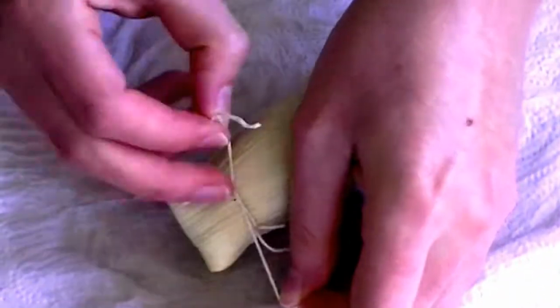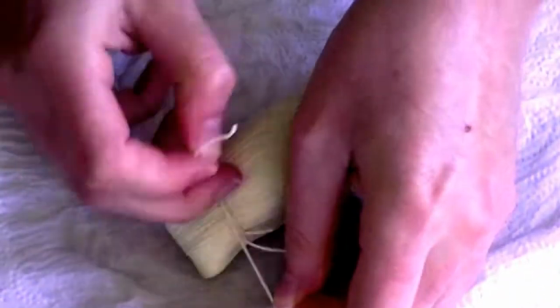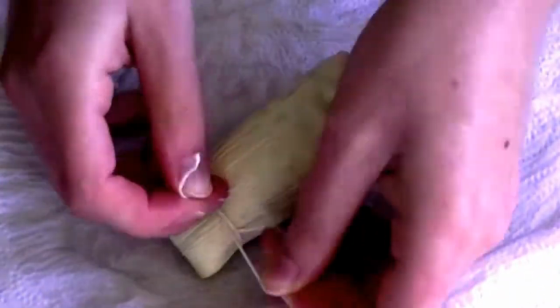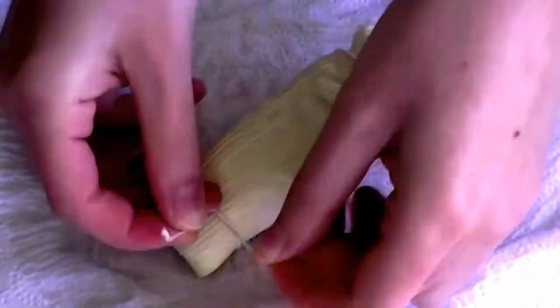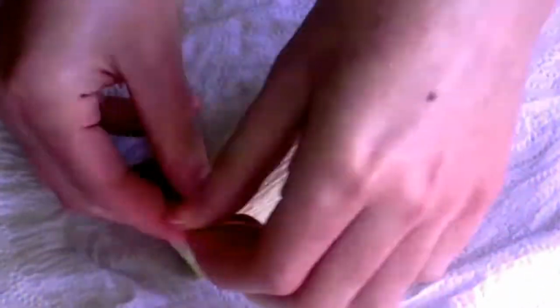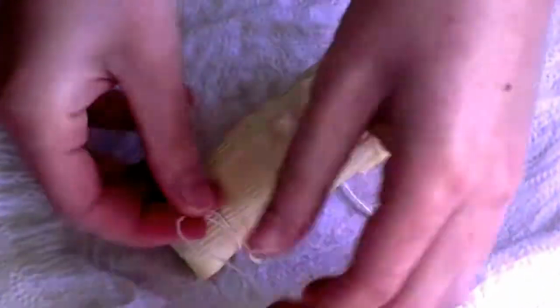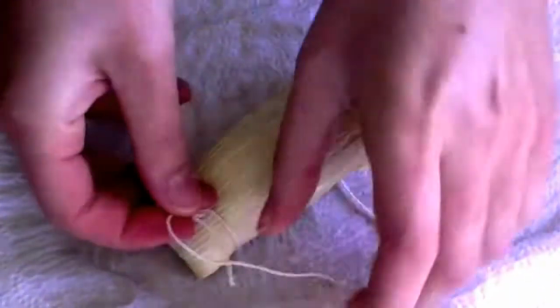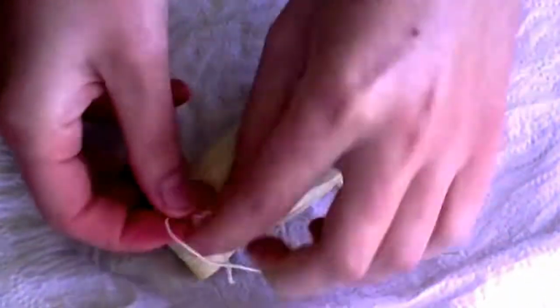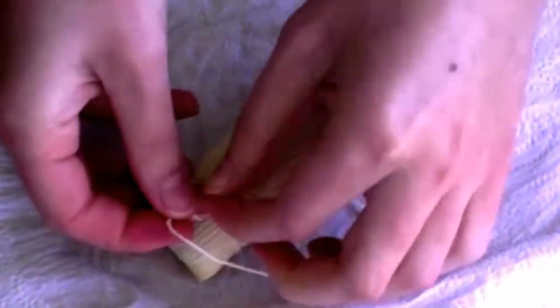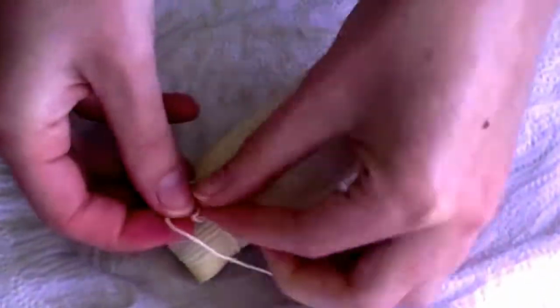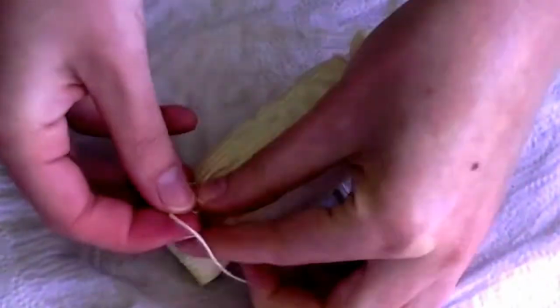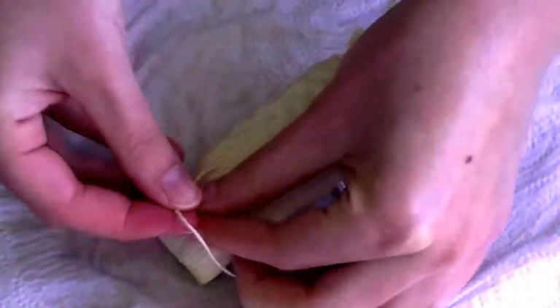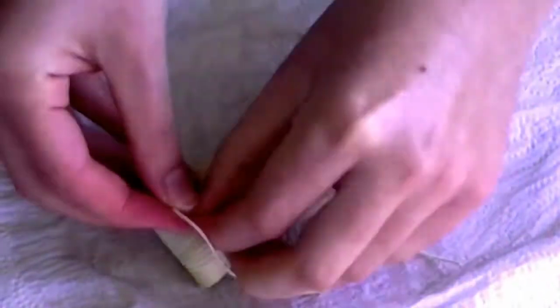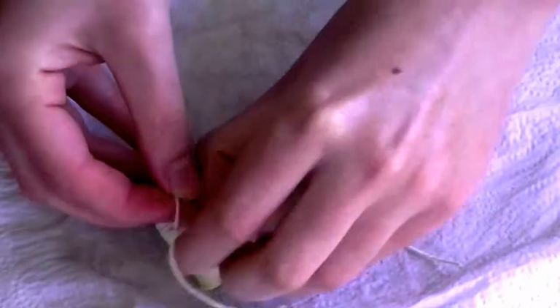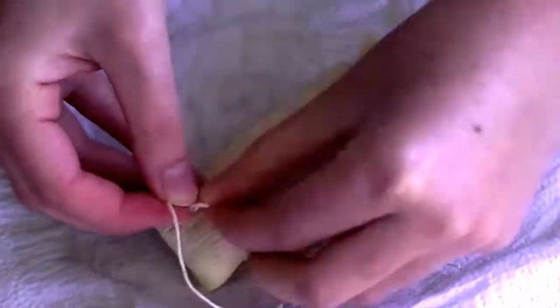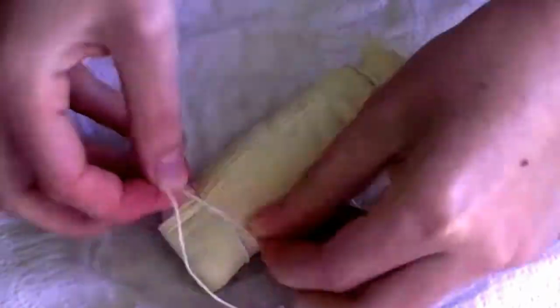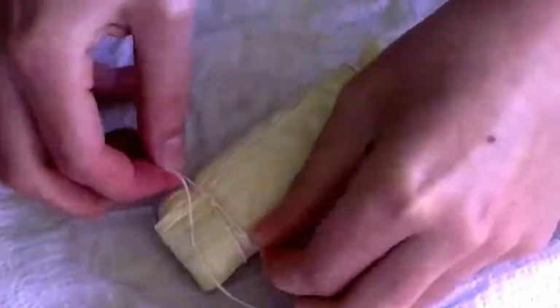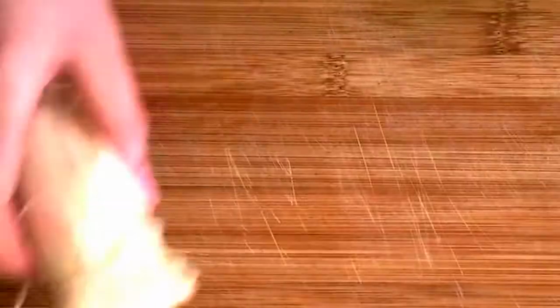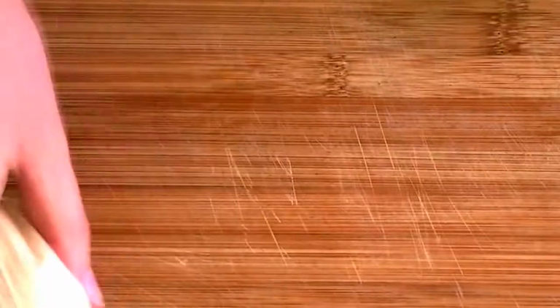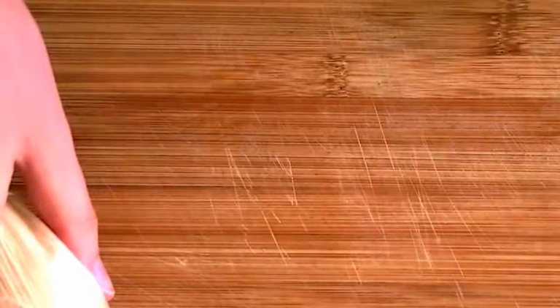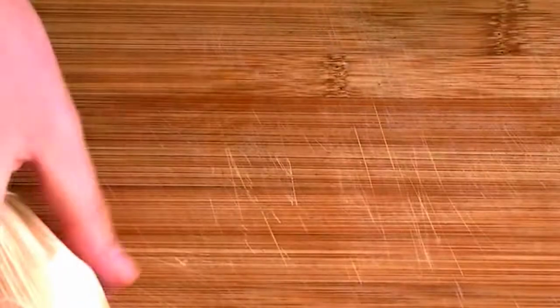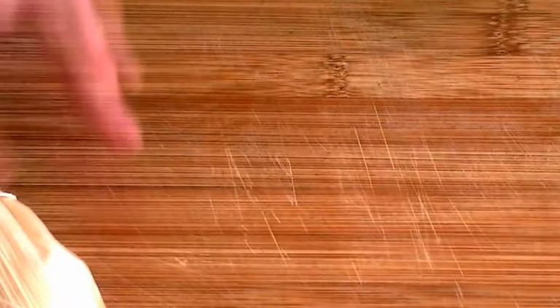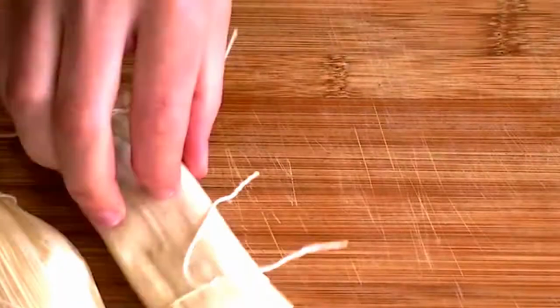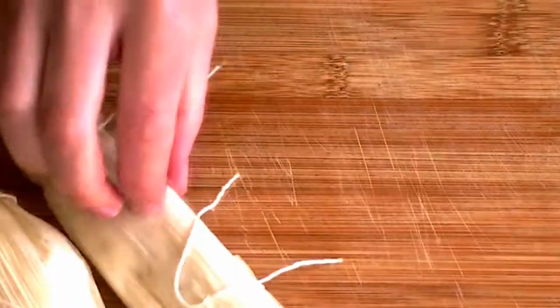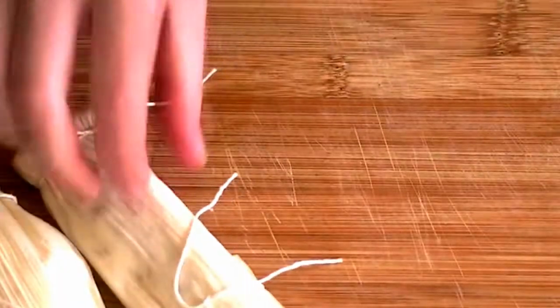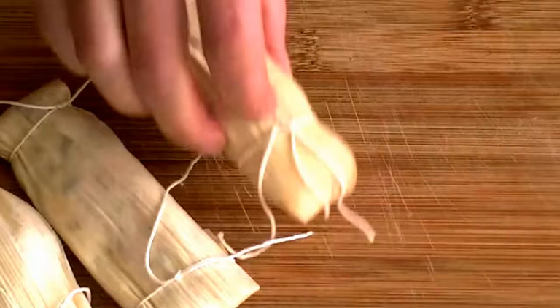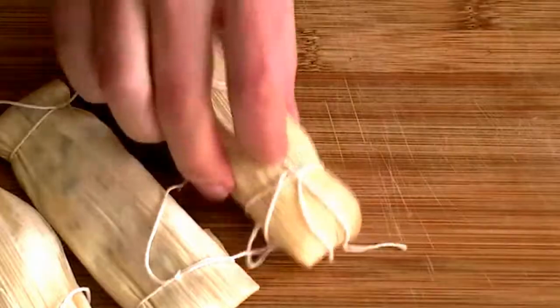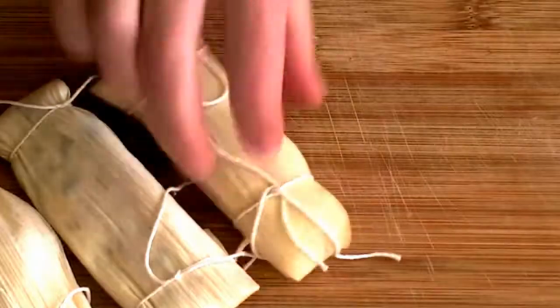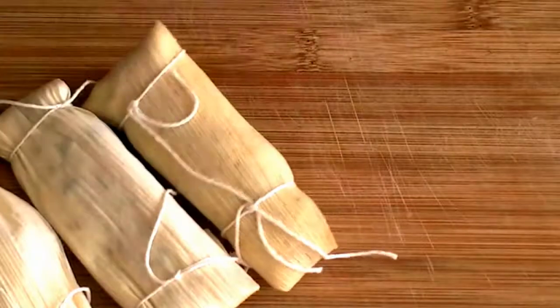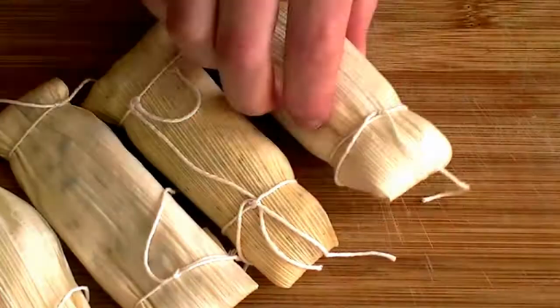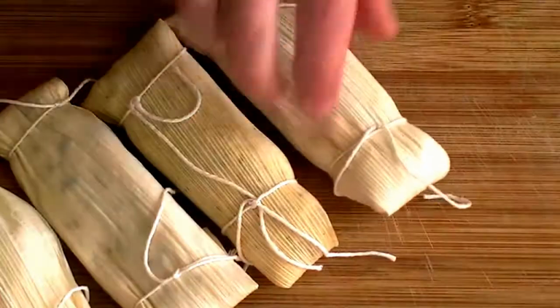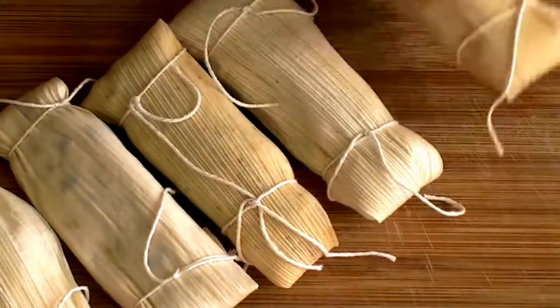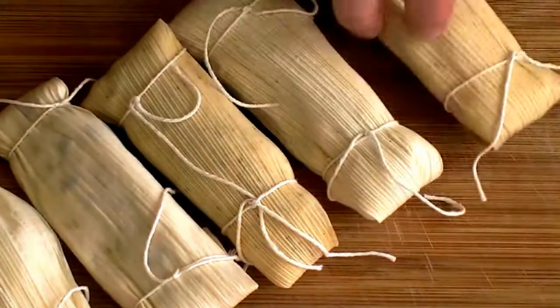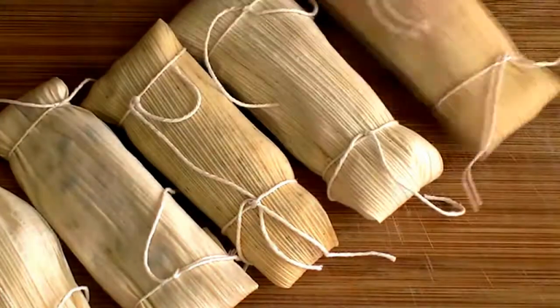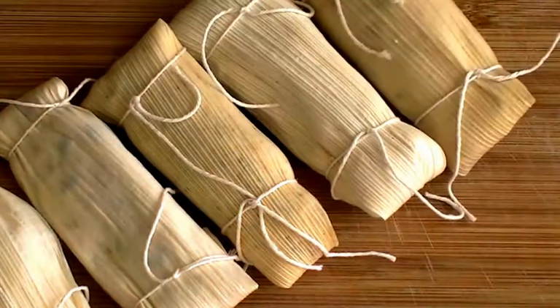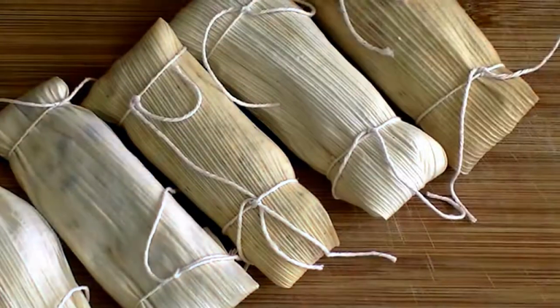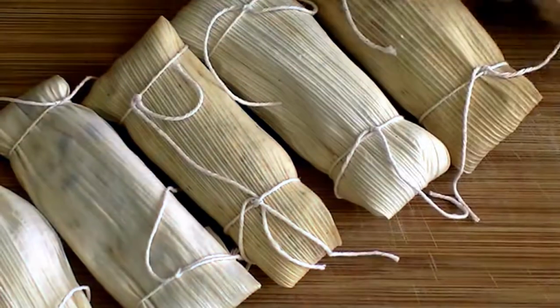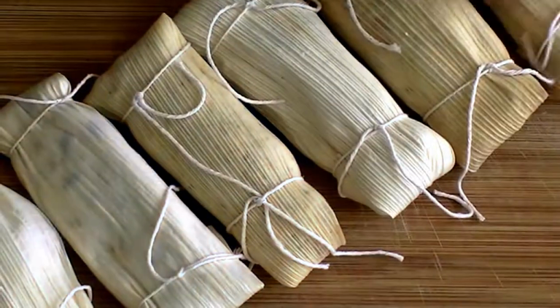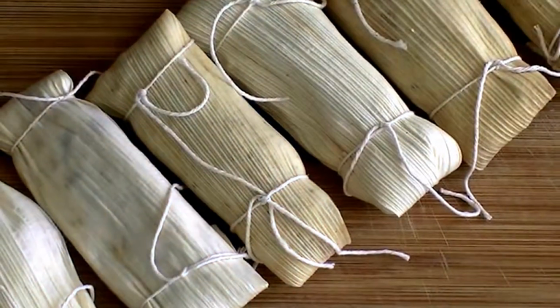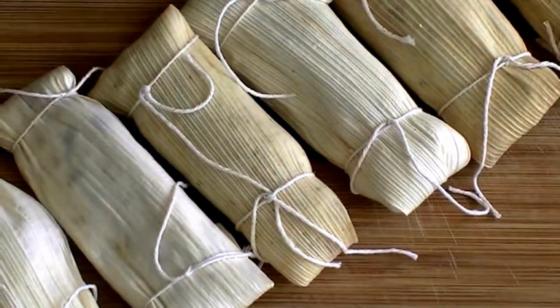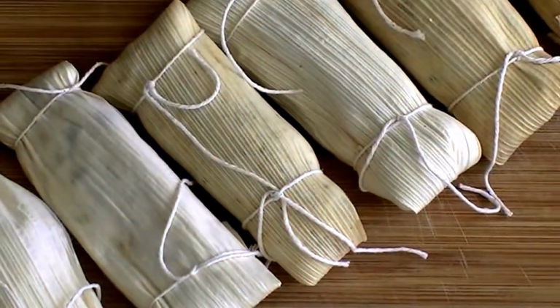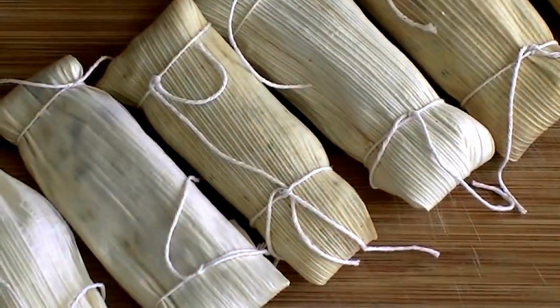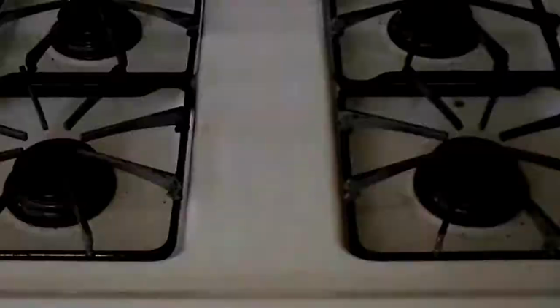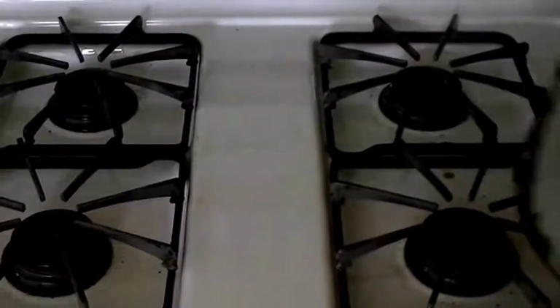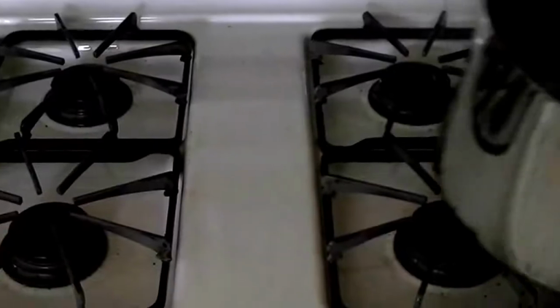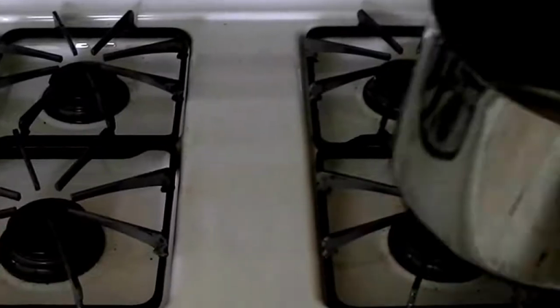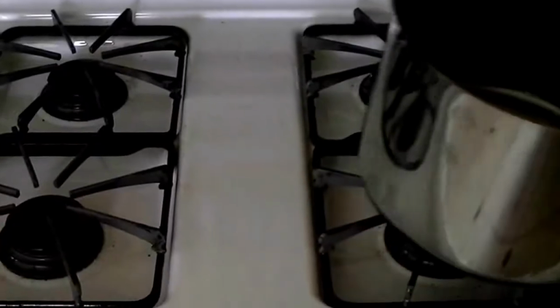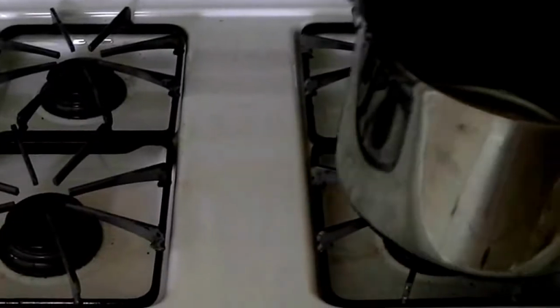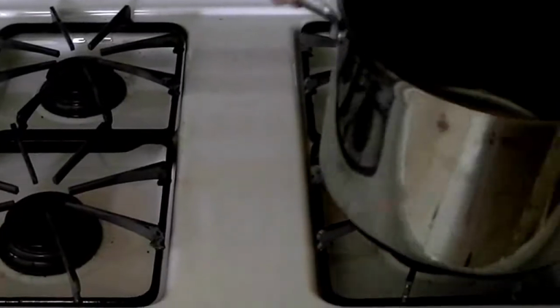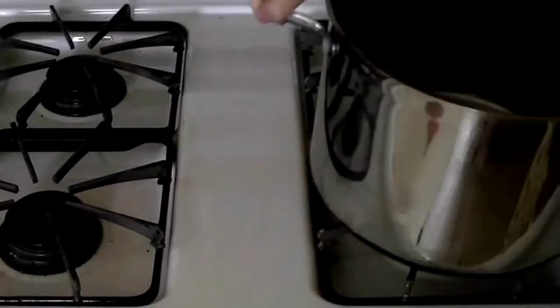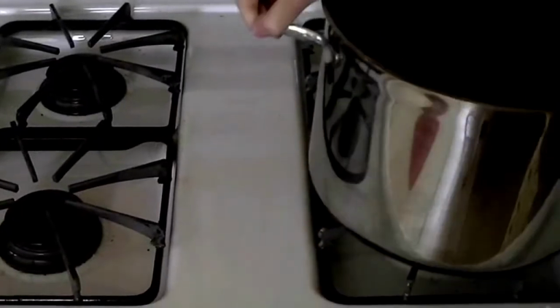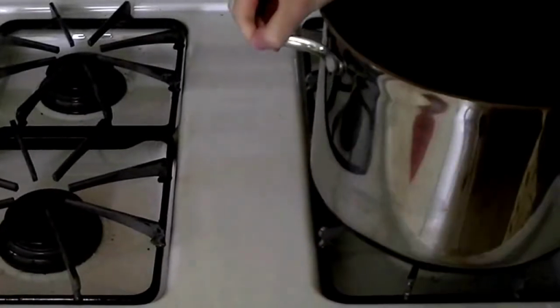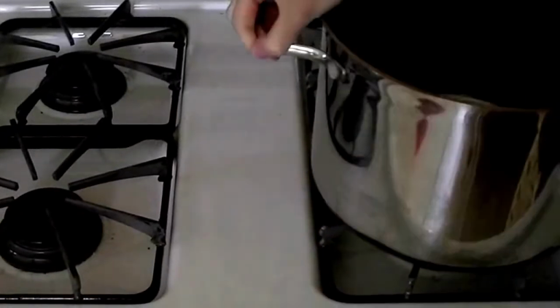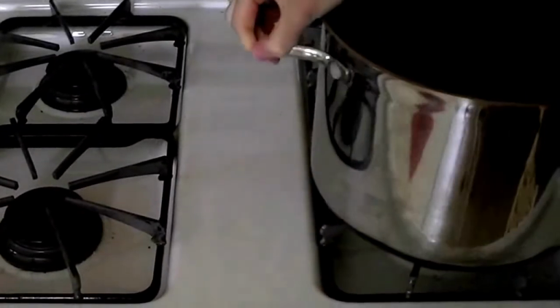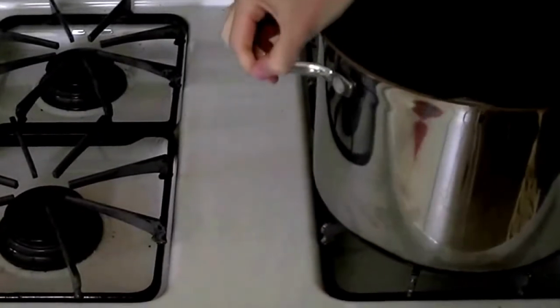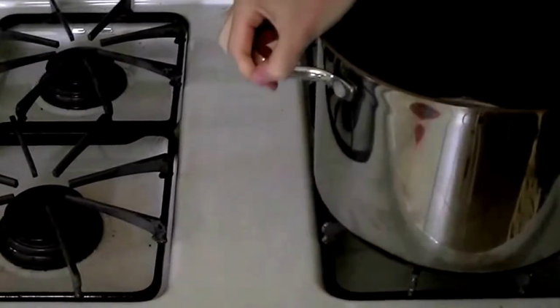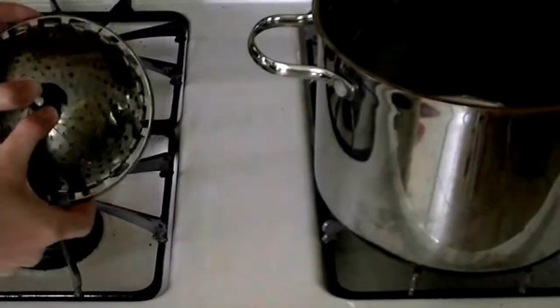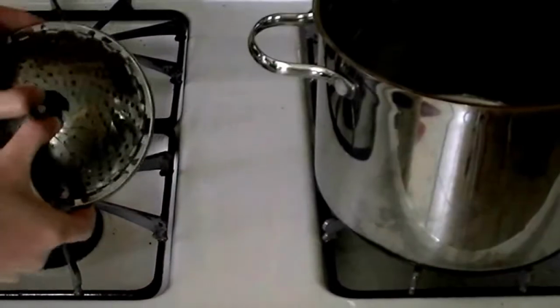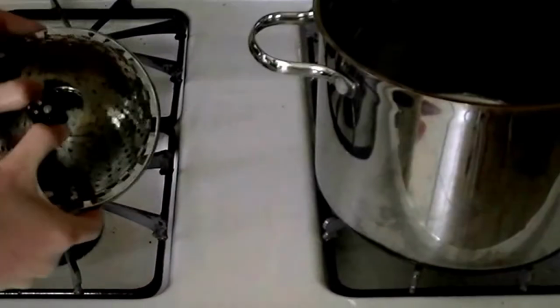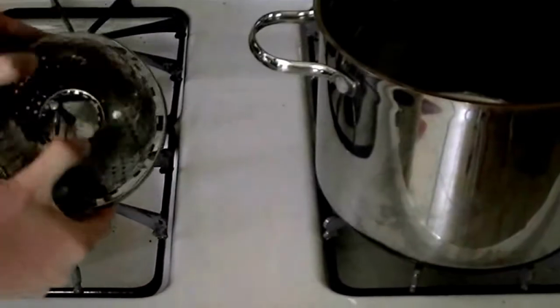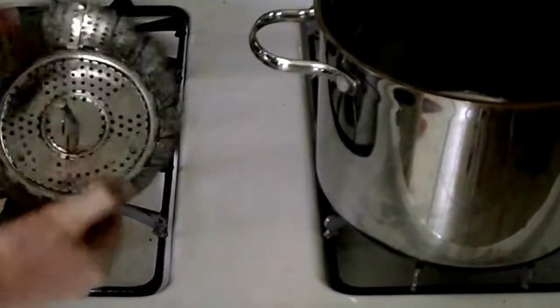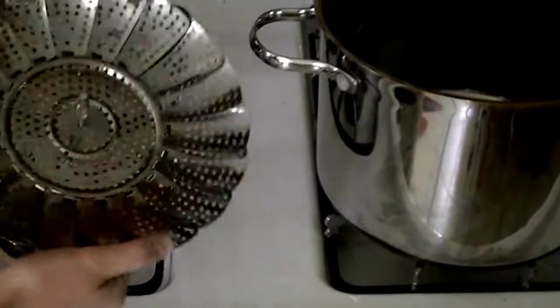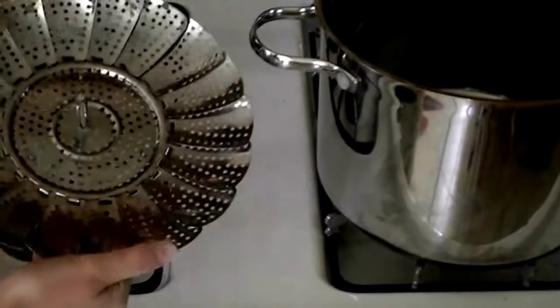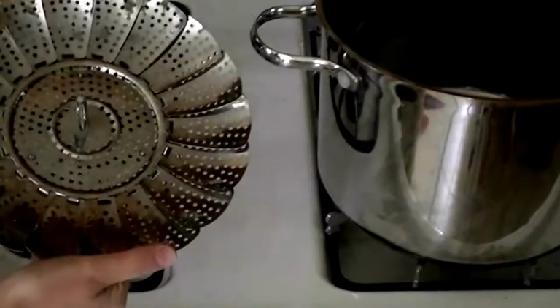Once you finish your first tamale, continue until you run out of dough, or filling, or both. The tamales now need to be steamed.